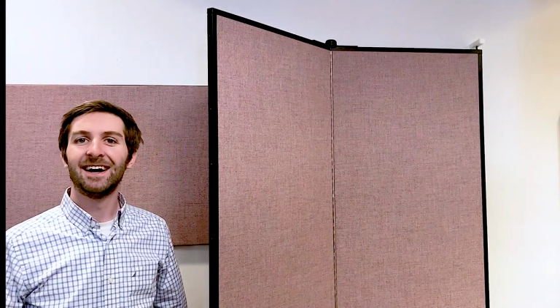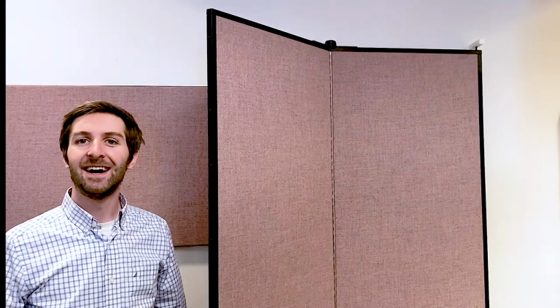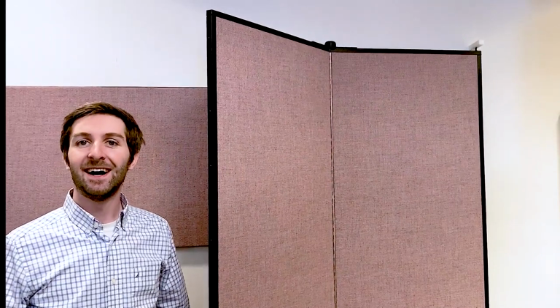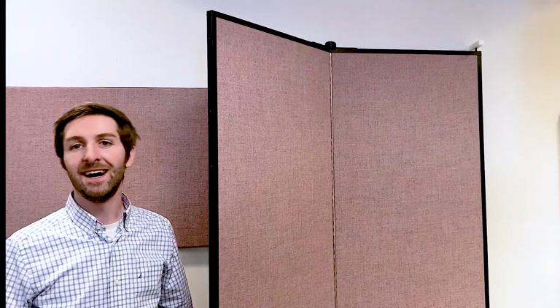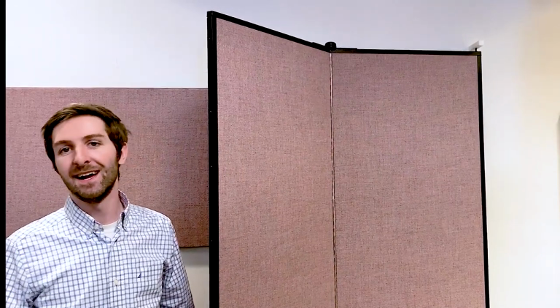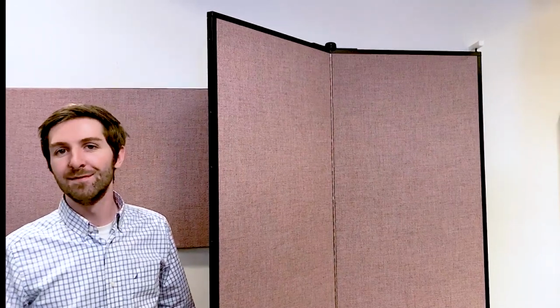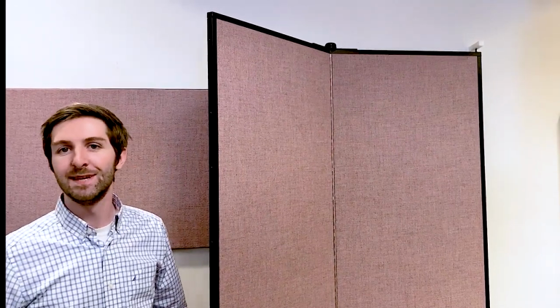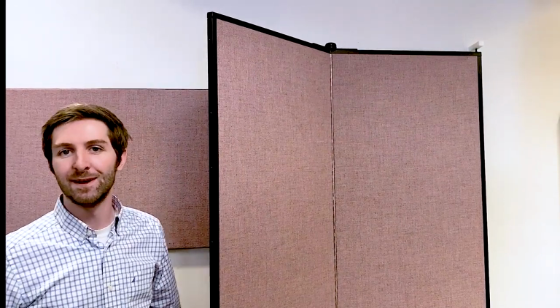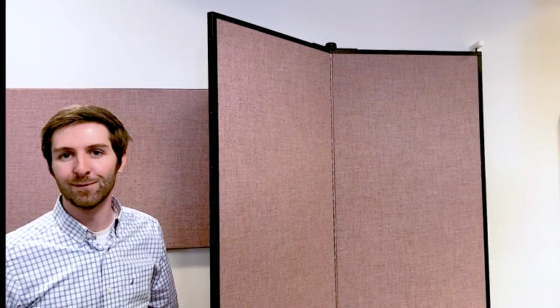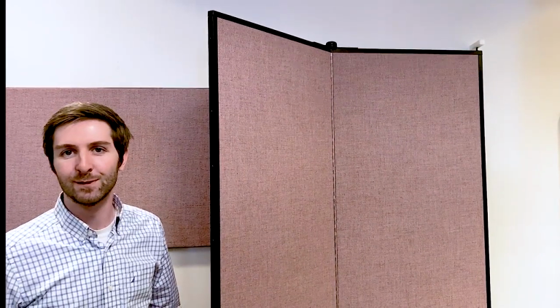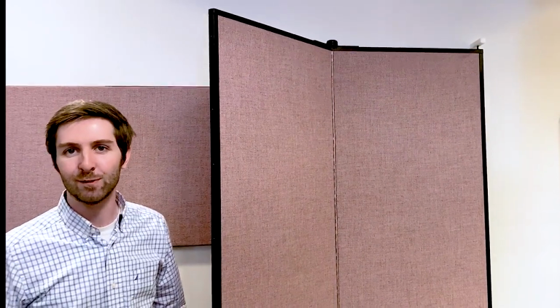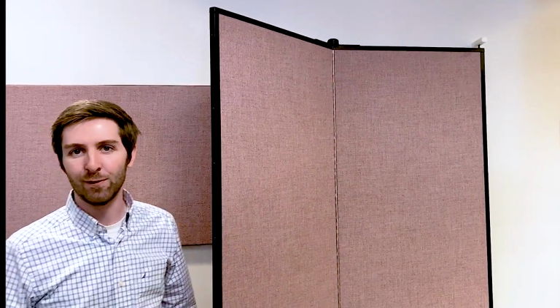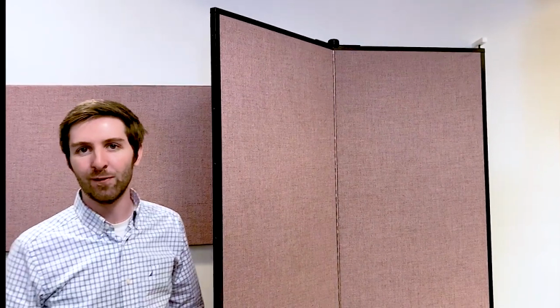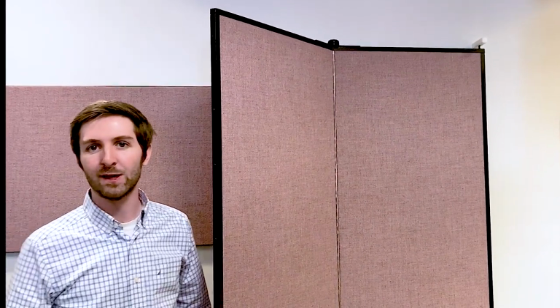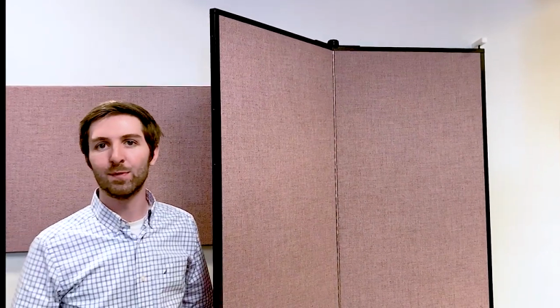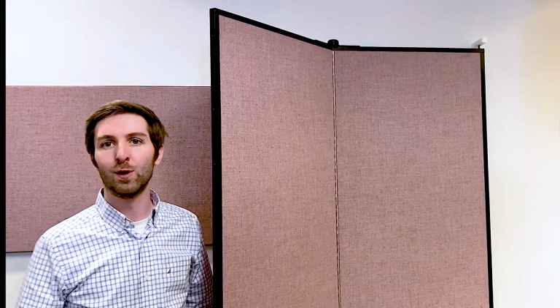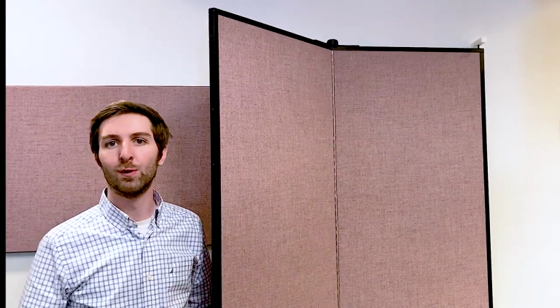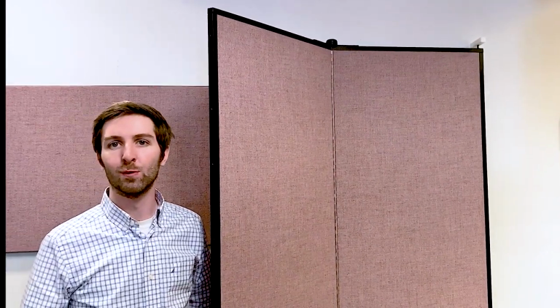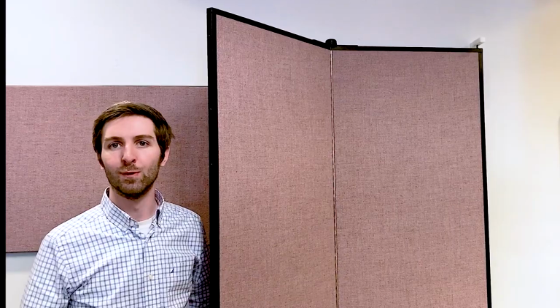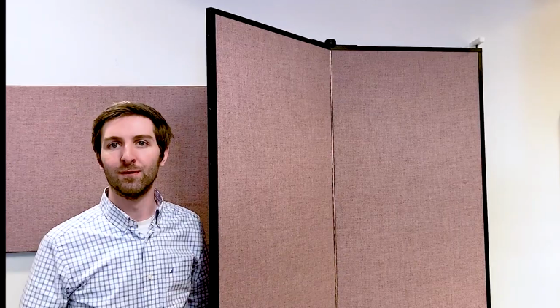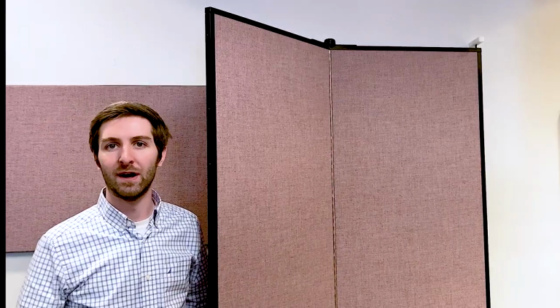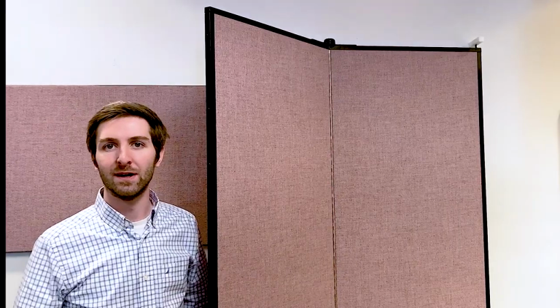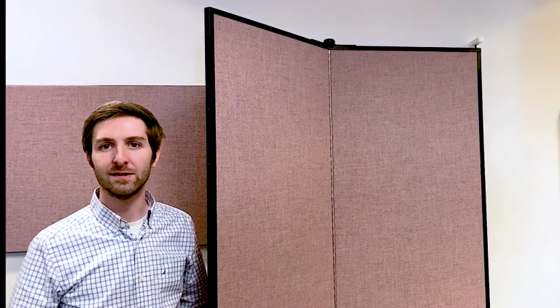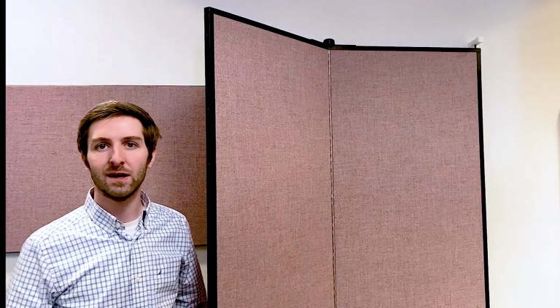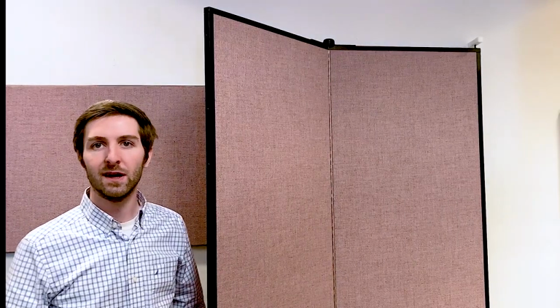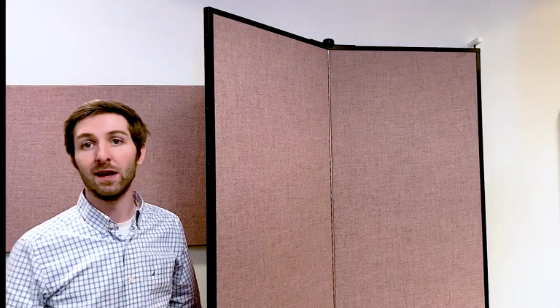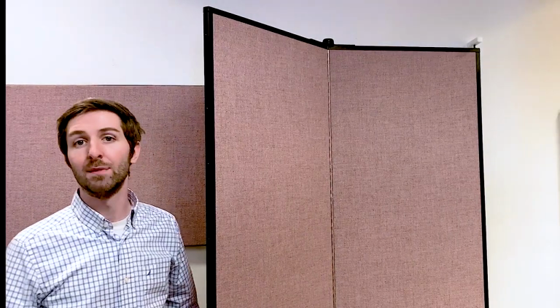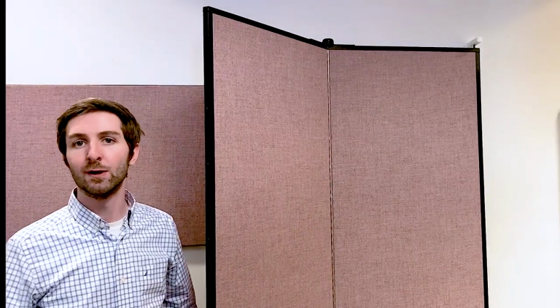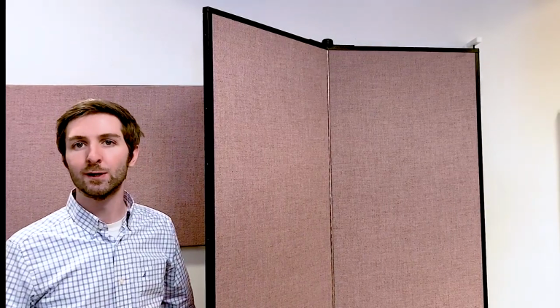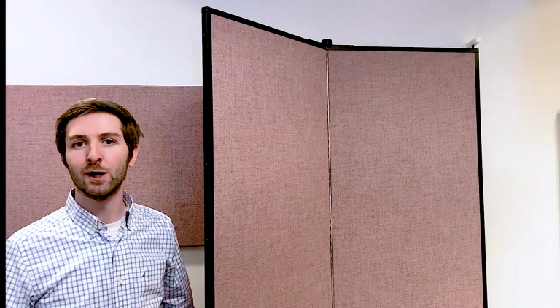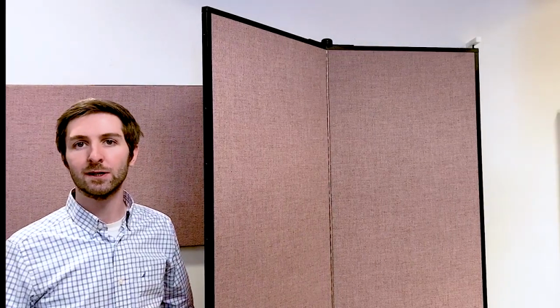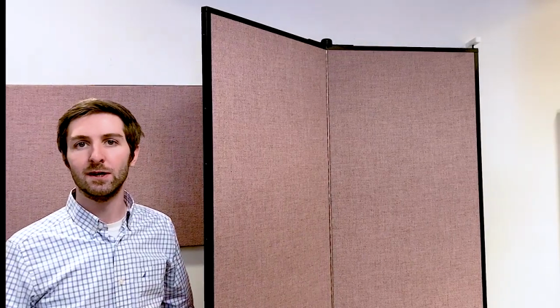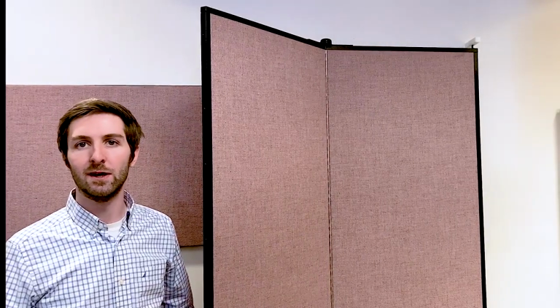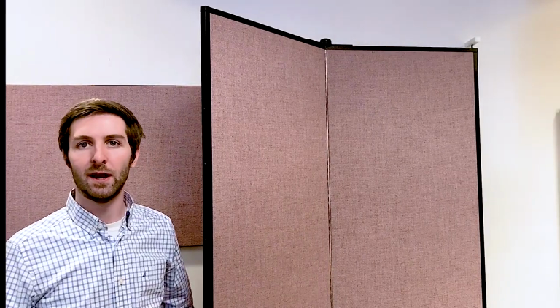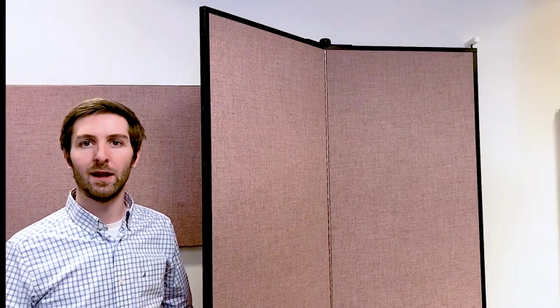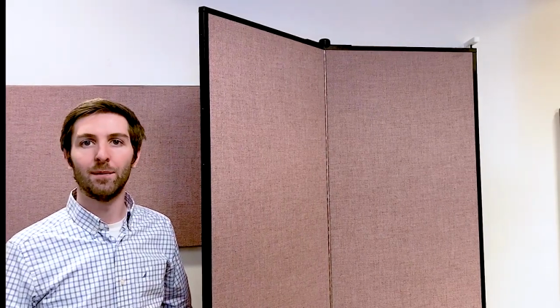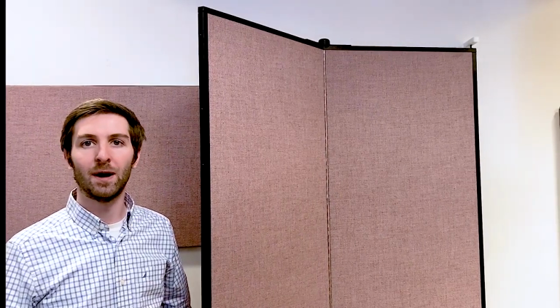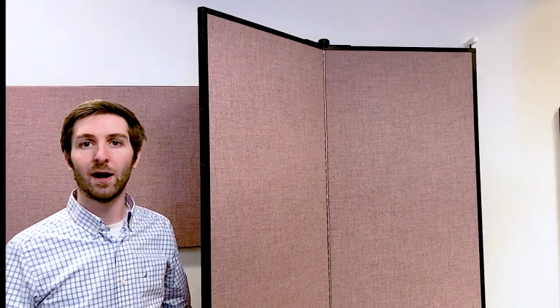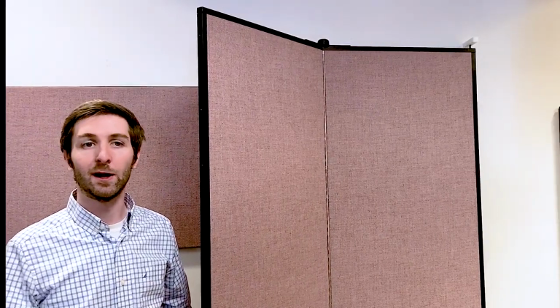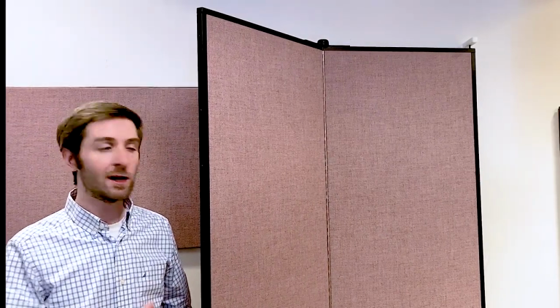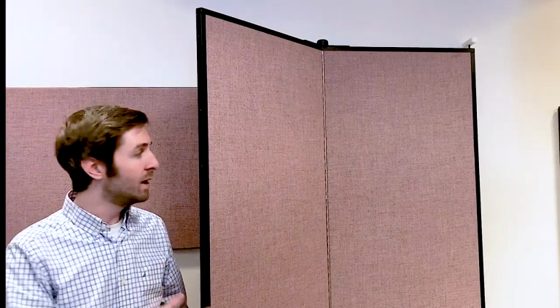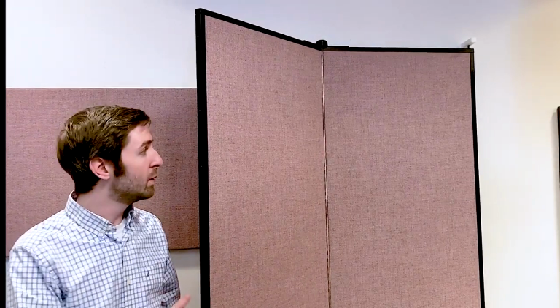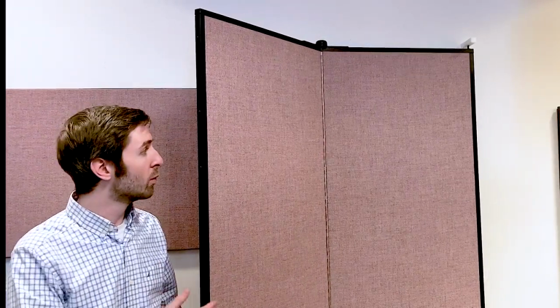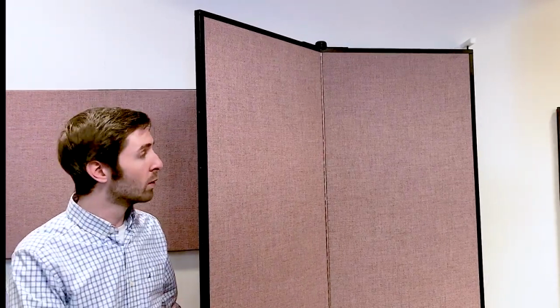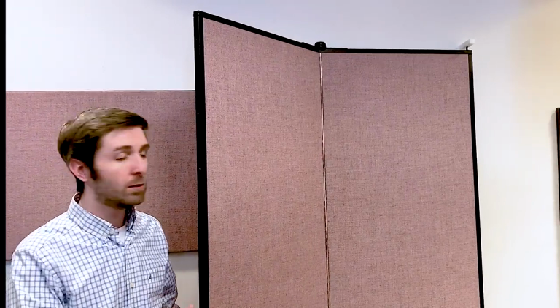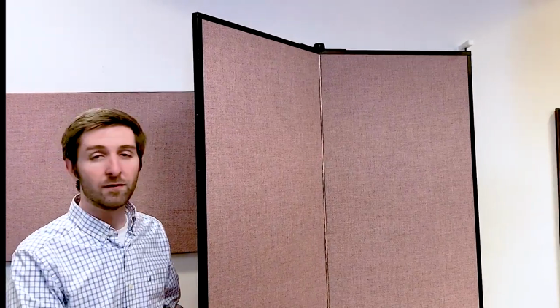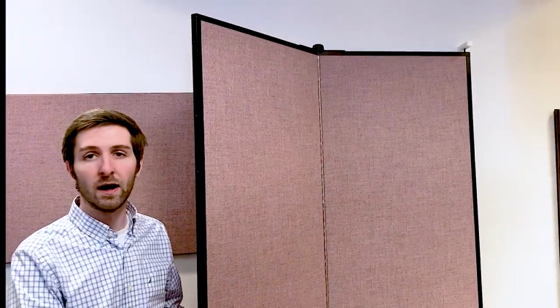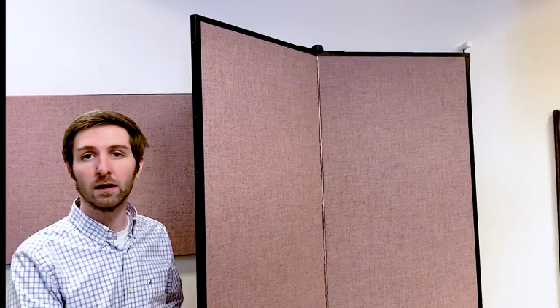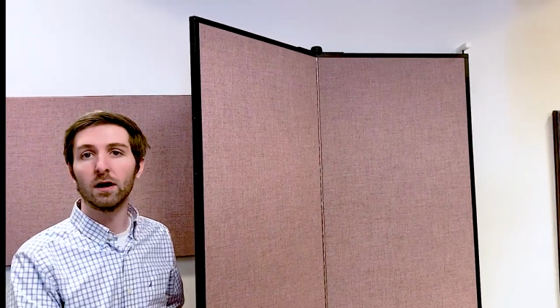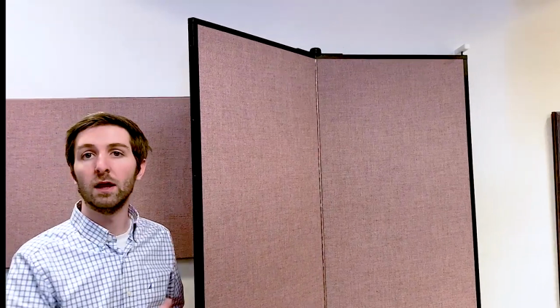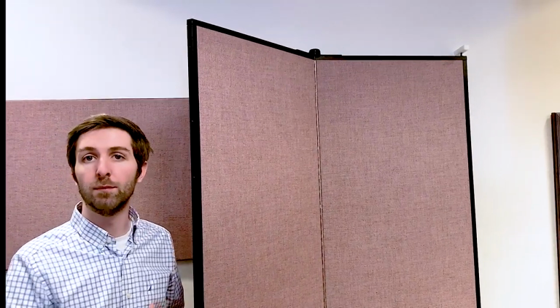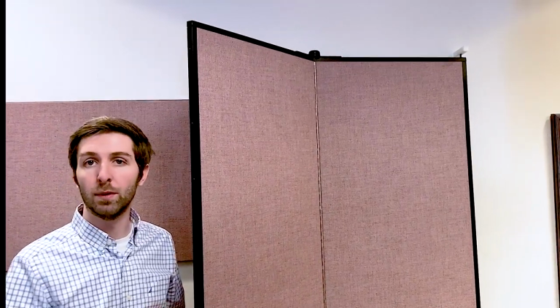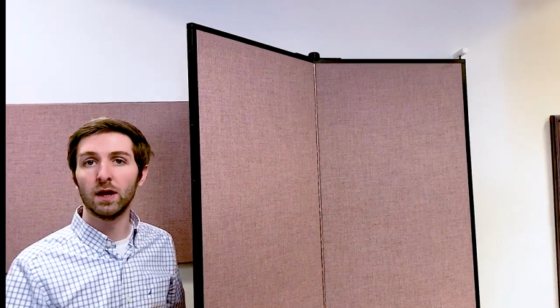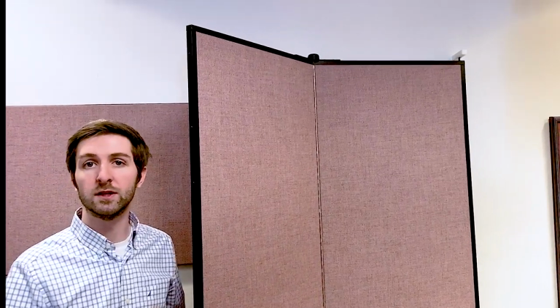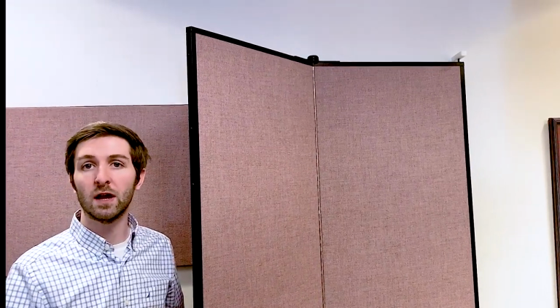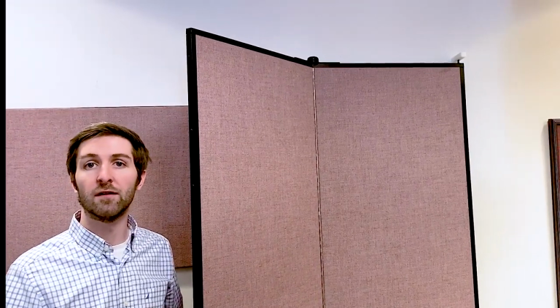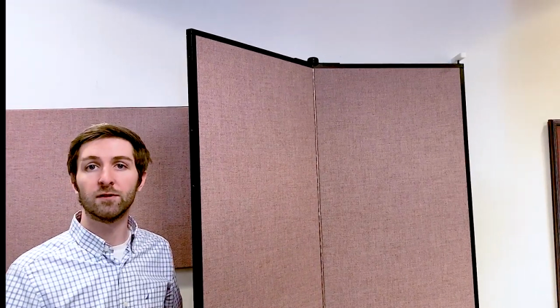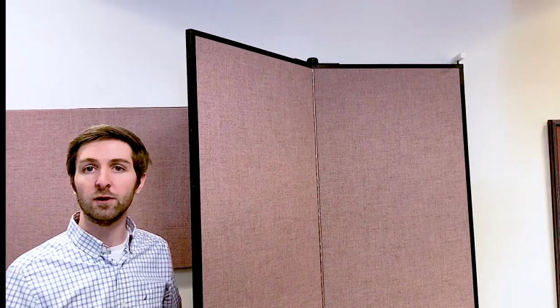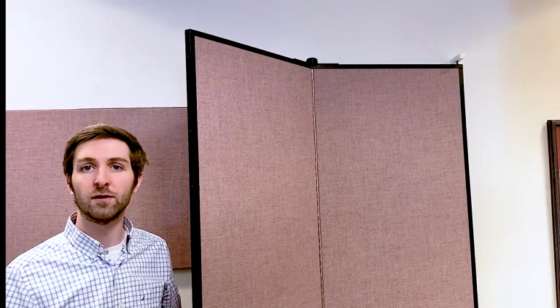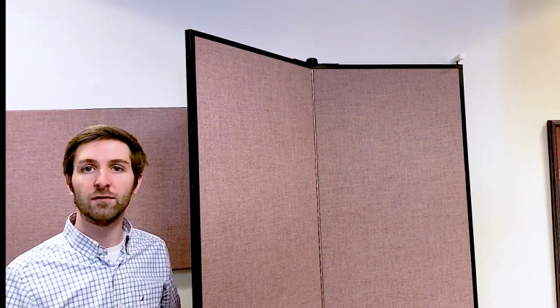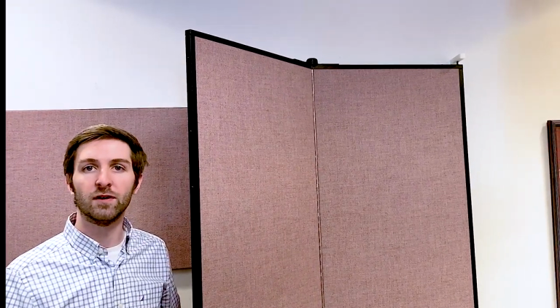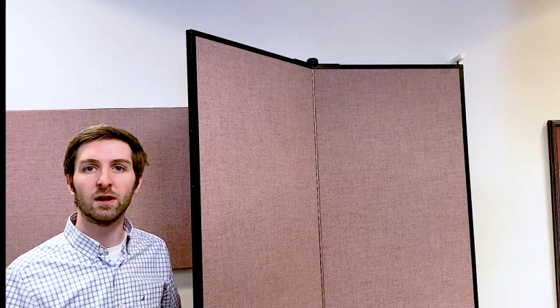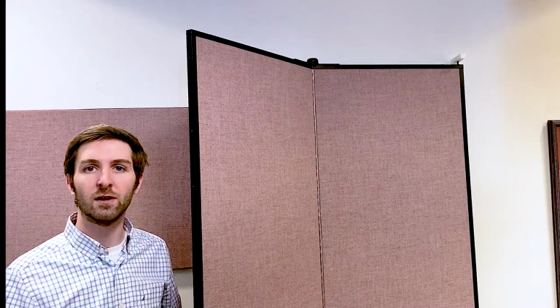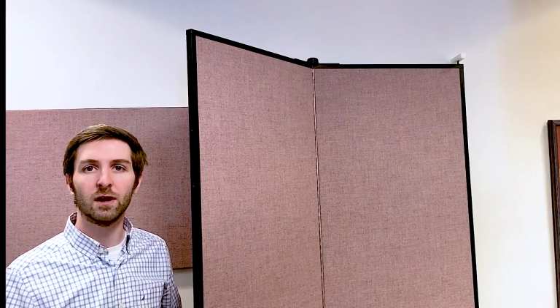Hi, I'm Dan from ScreenFlex Portable Room Dividers, and I'm here to talk to you today about how to keep your room divider in place after you've configured it.